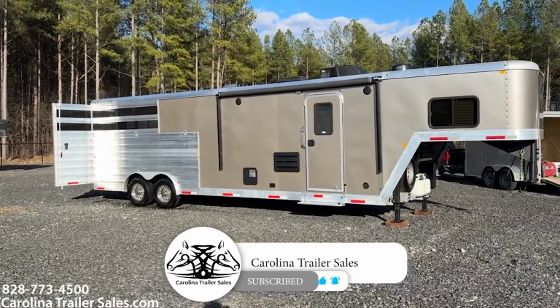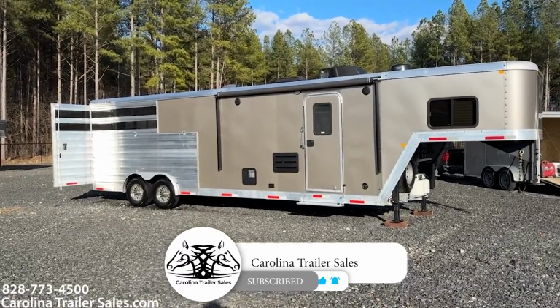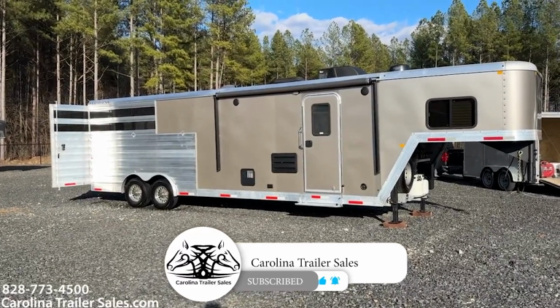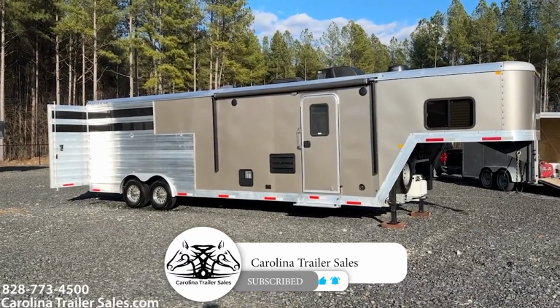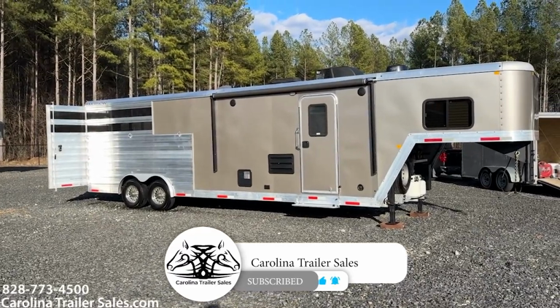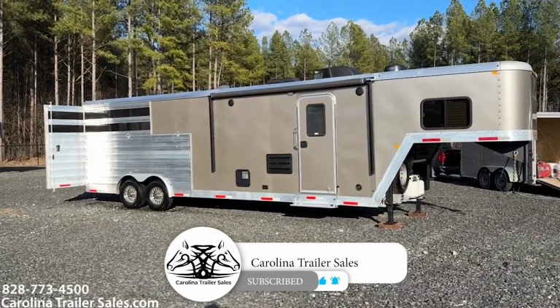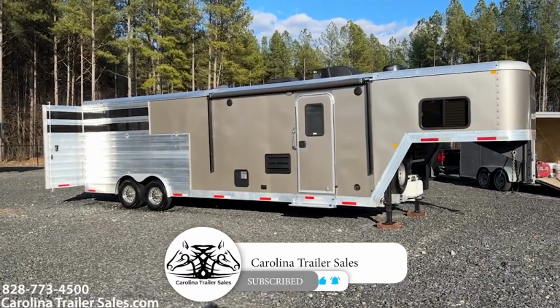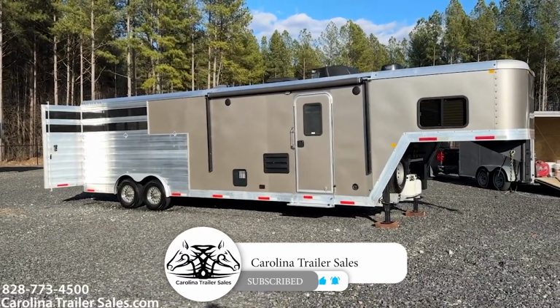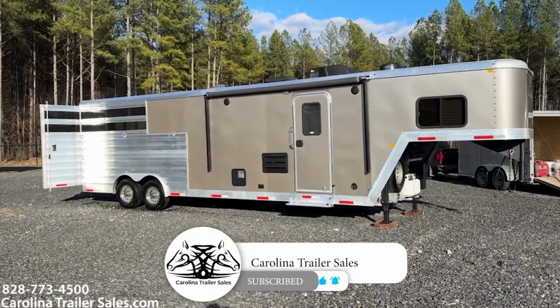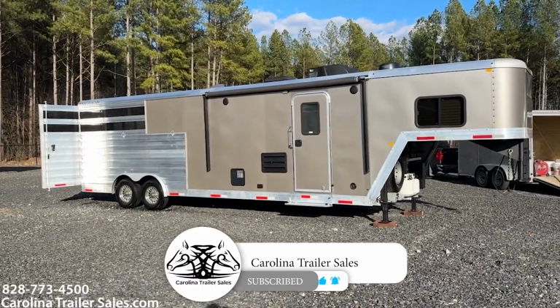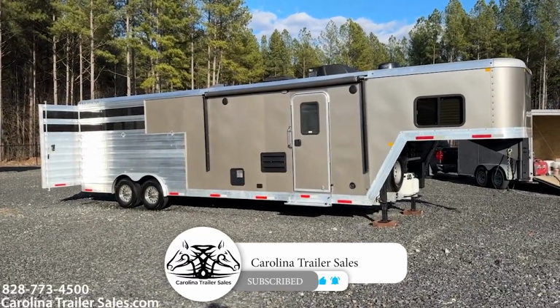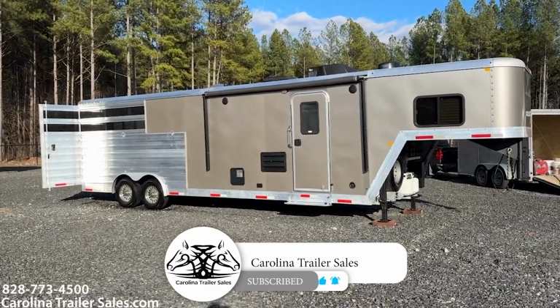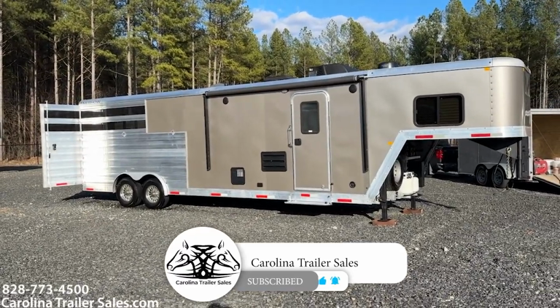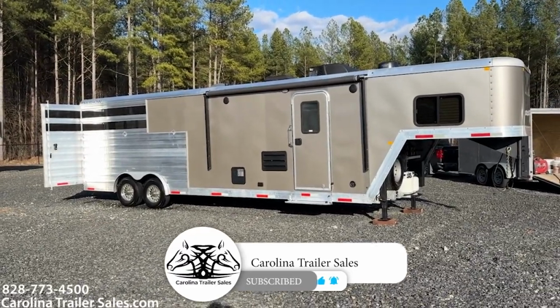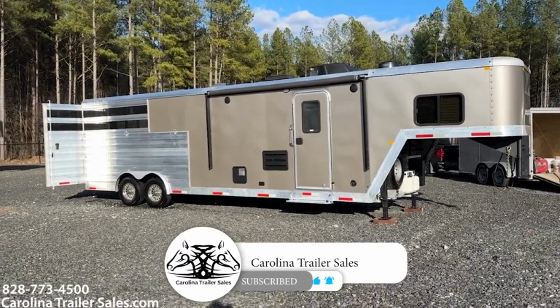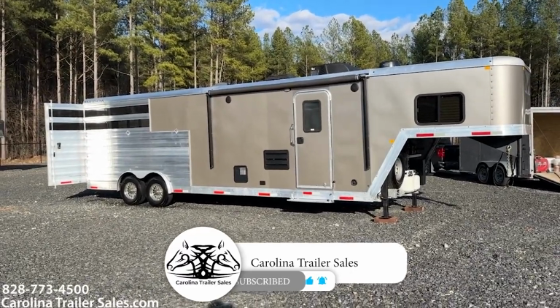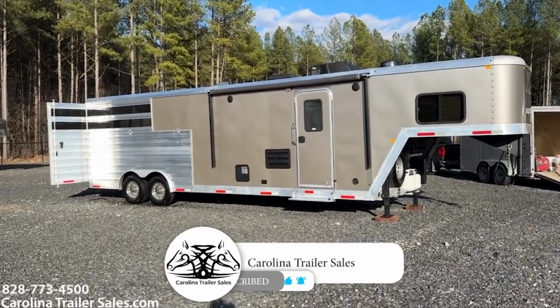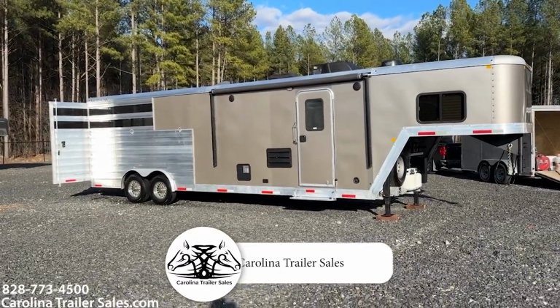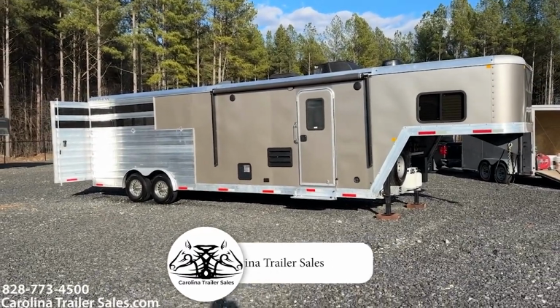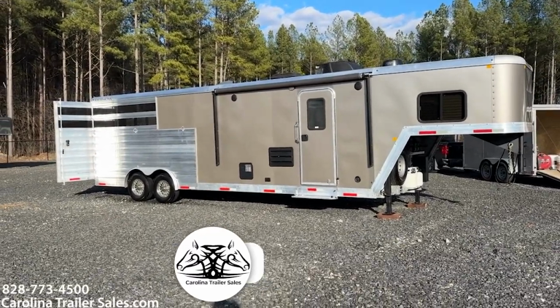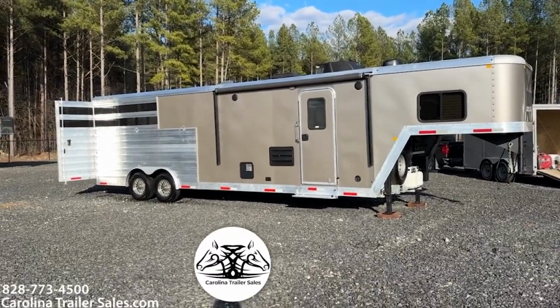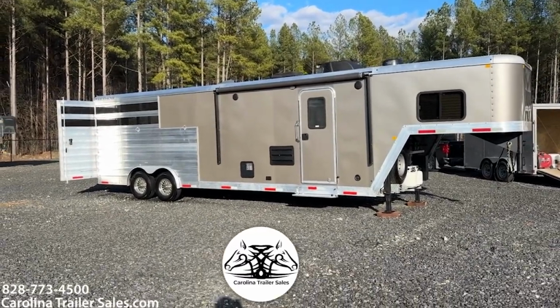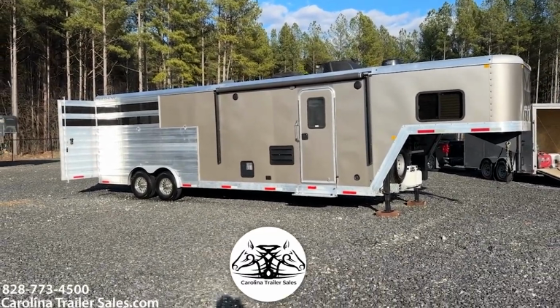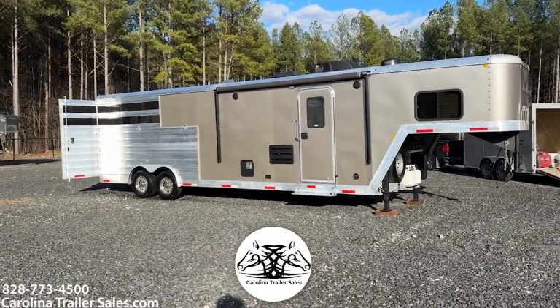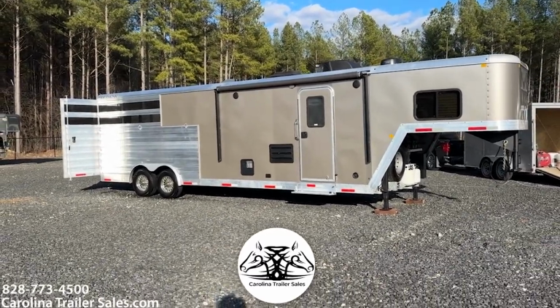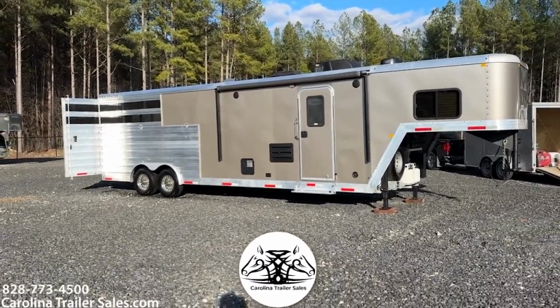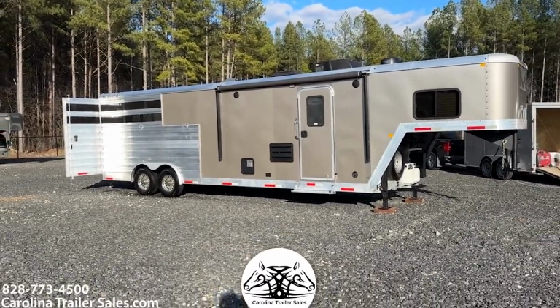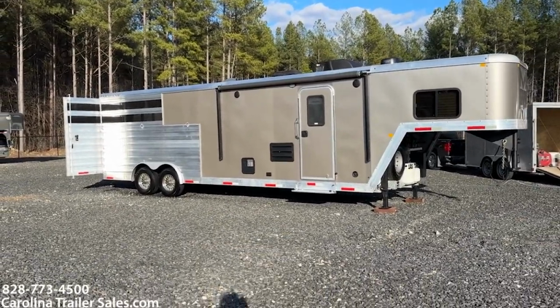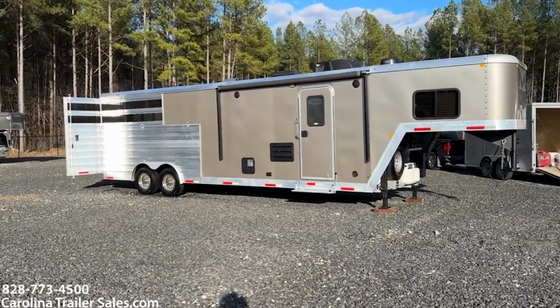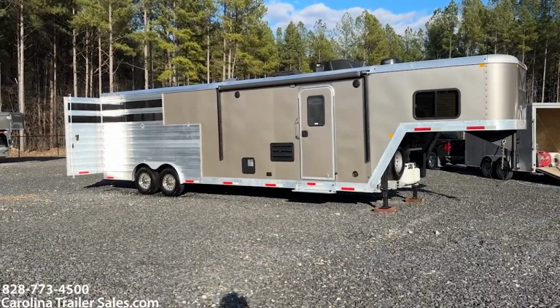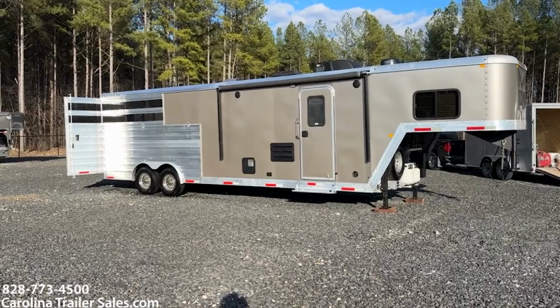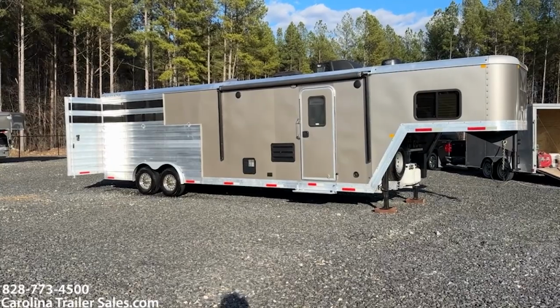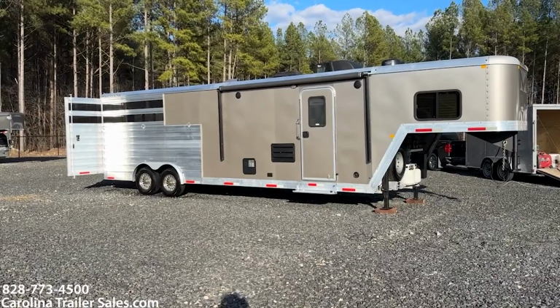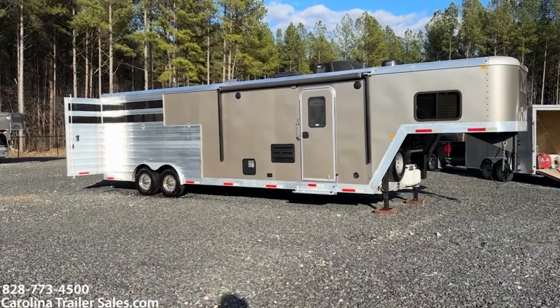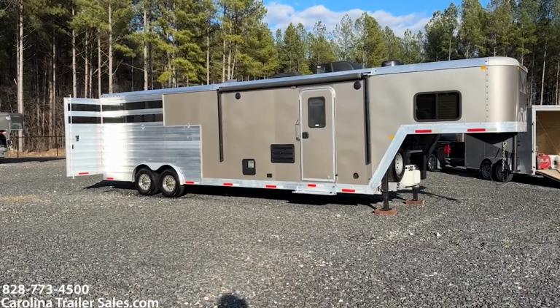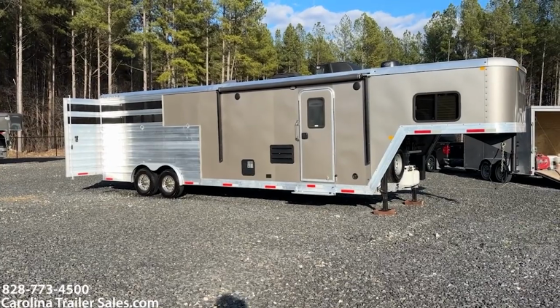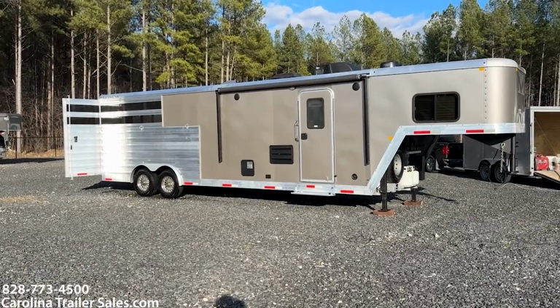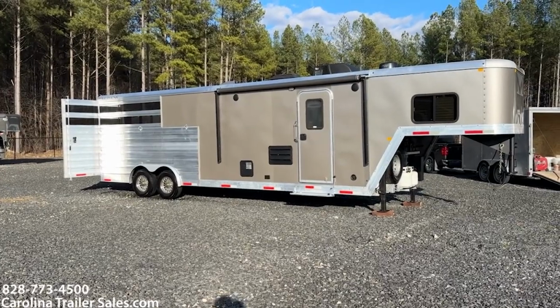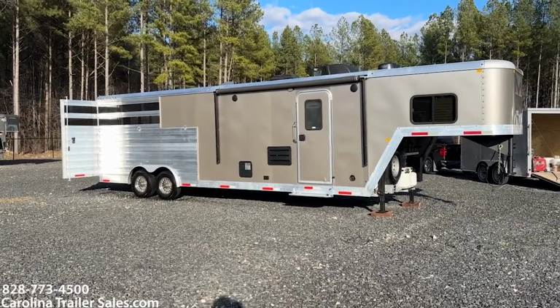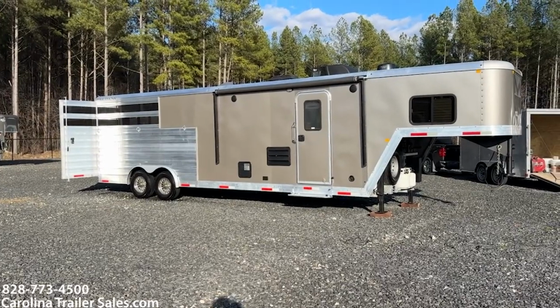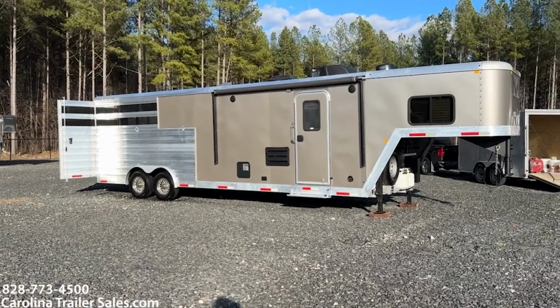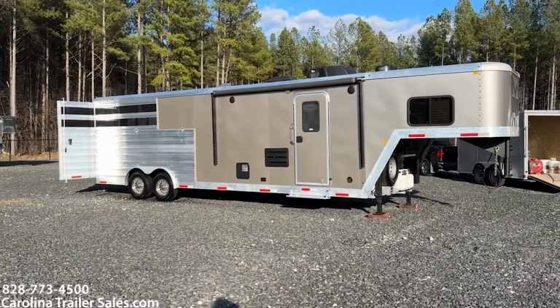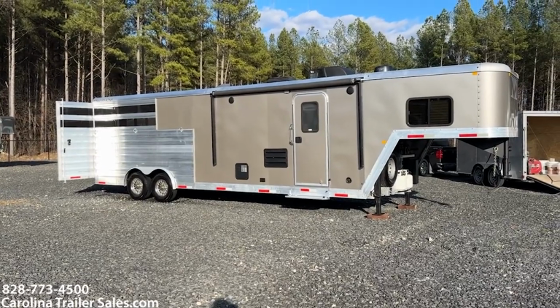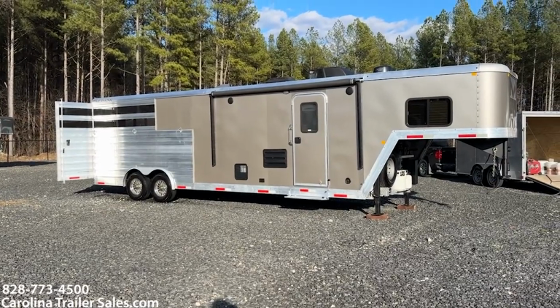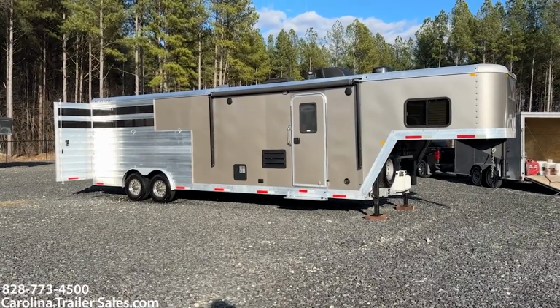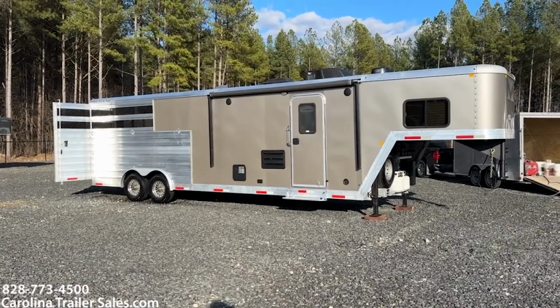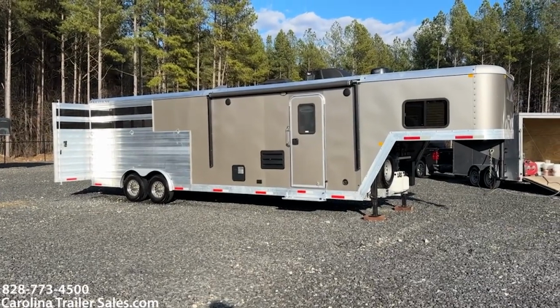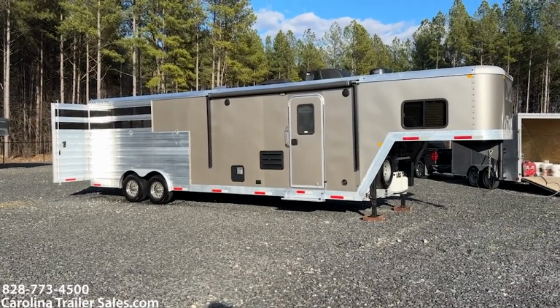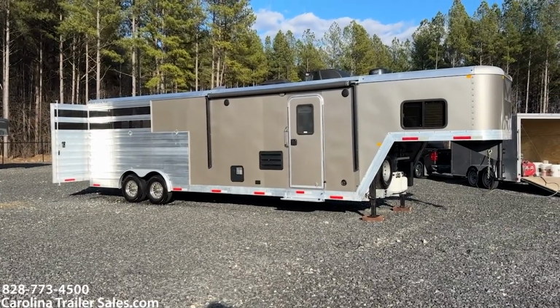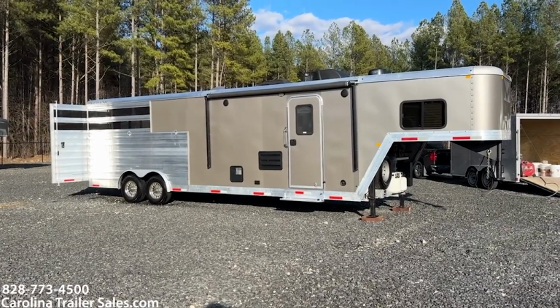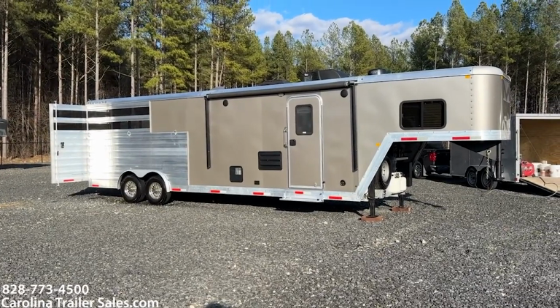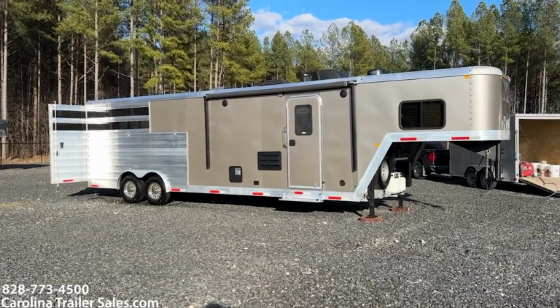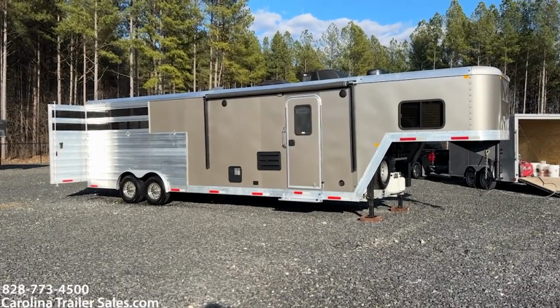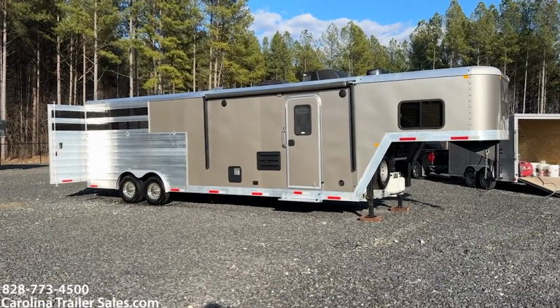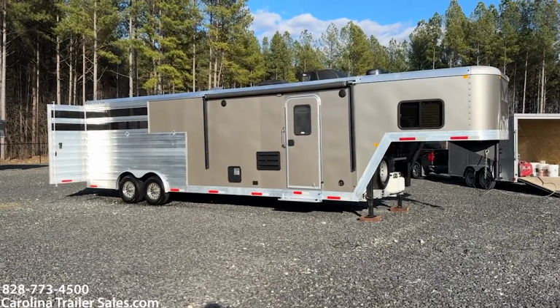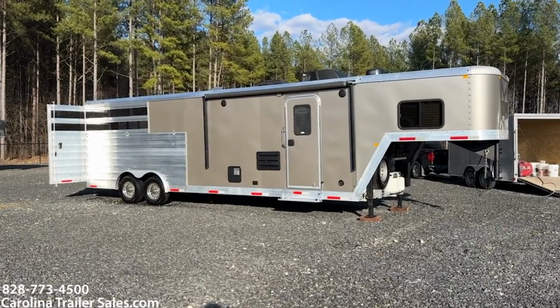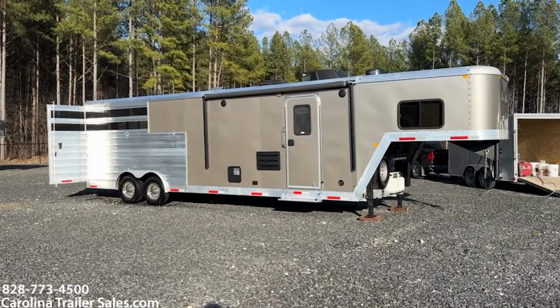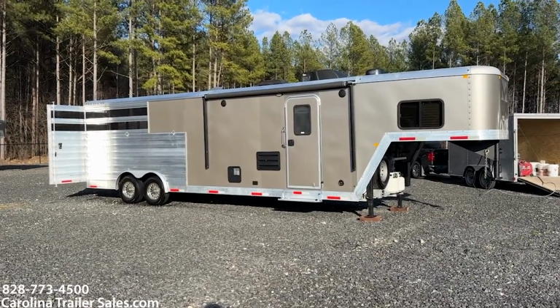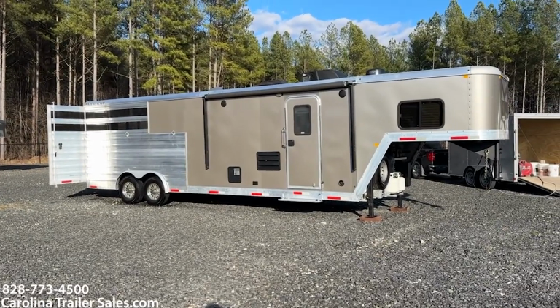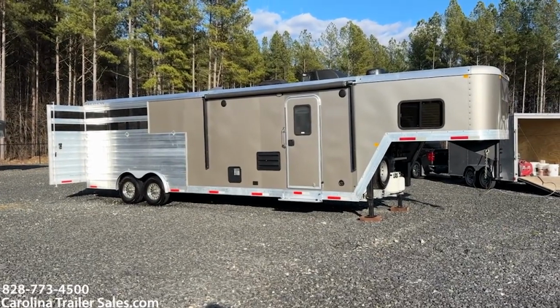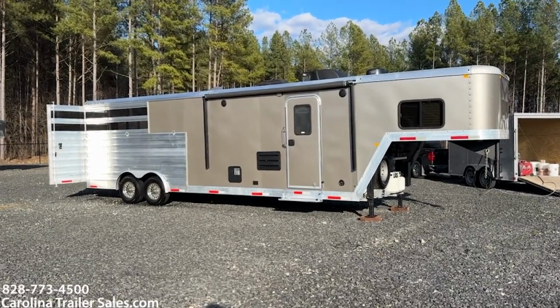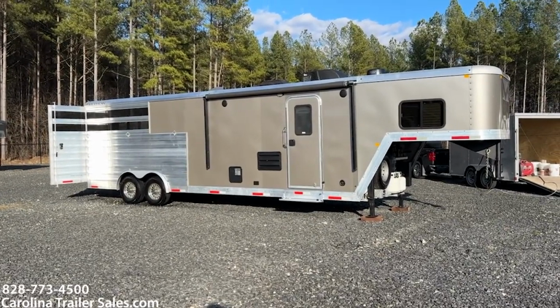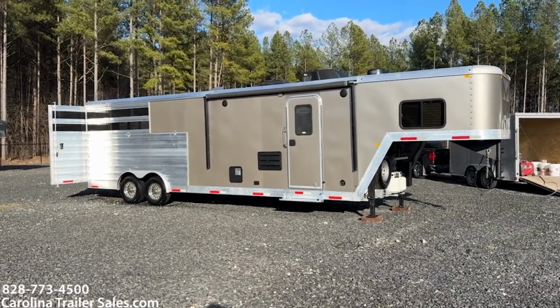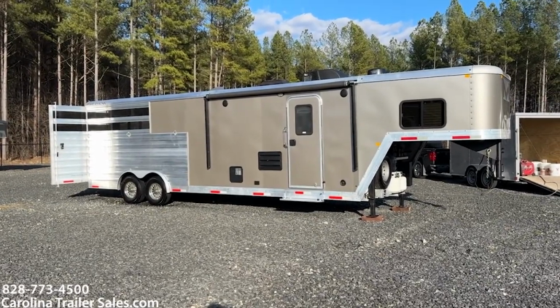Carolina Trailer Sales — CarolinaTrailerSales.com. You guys have a great day, thanks for watching.